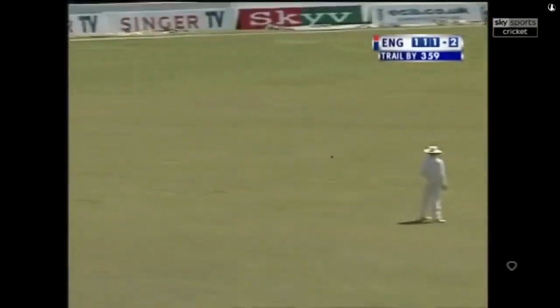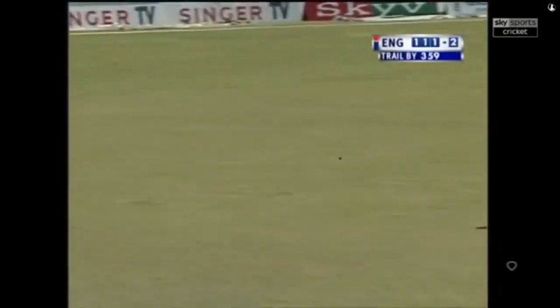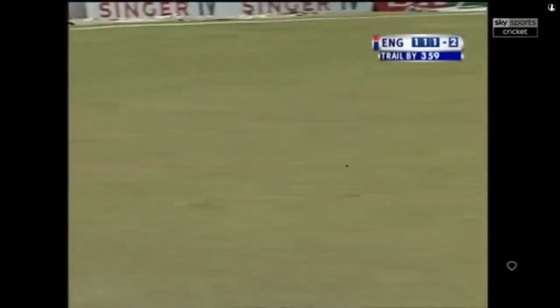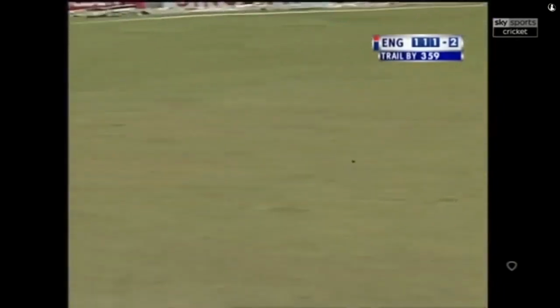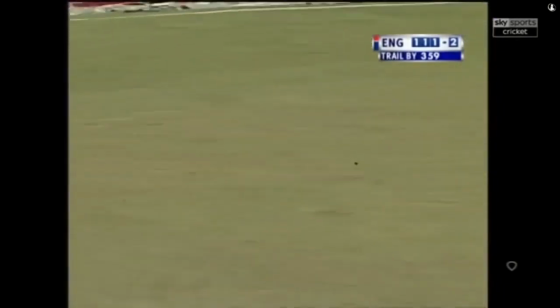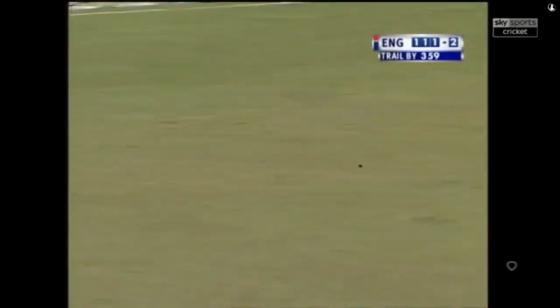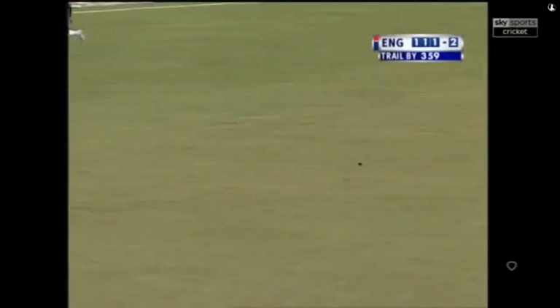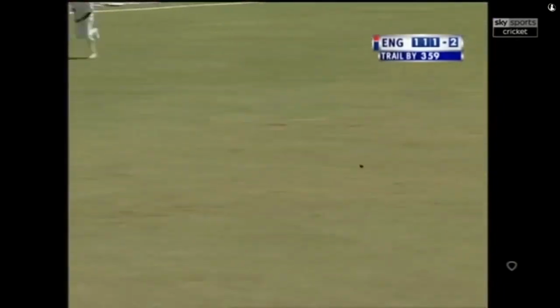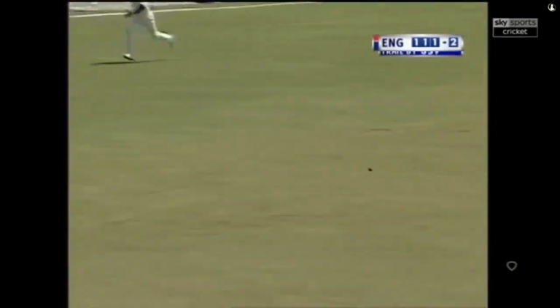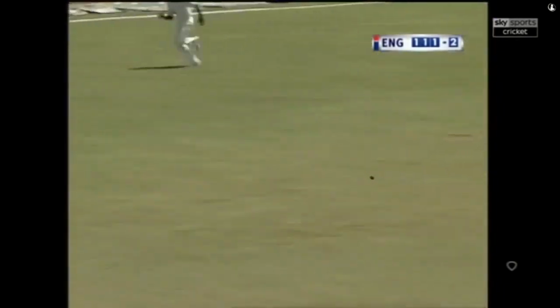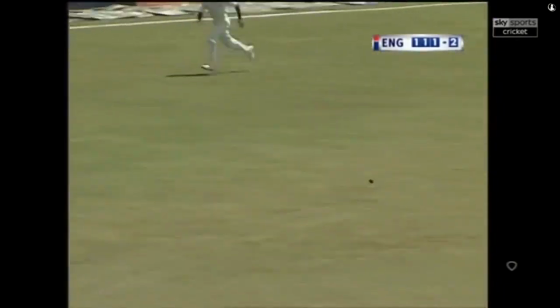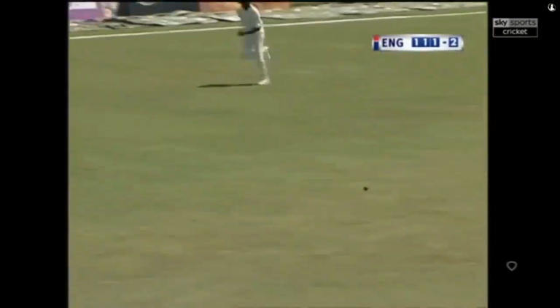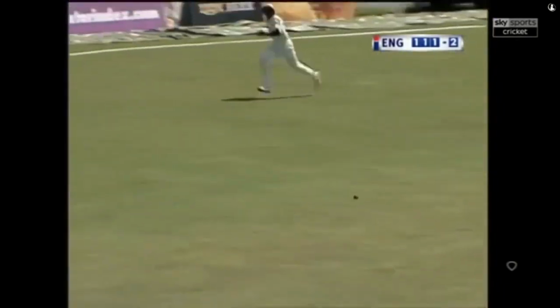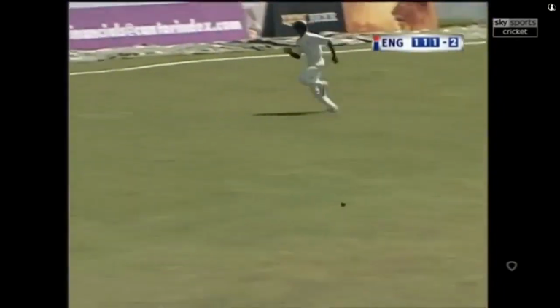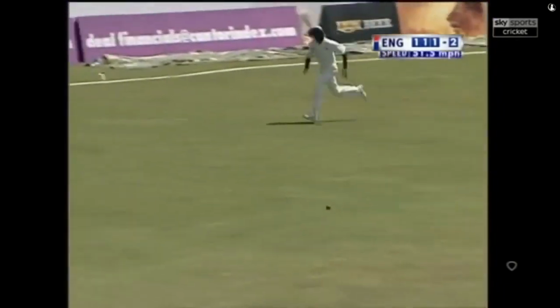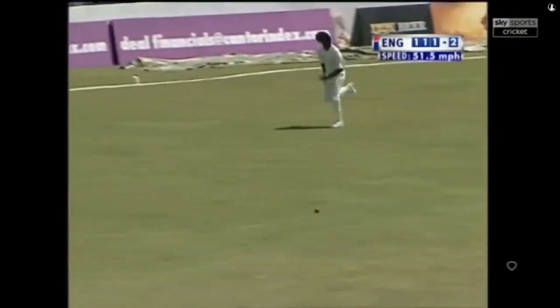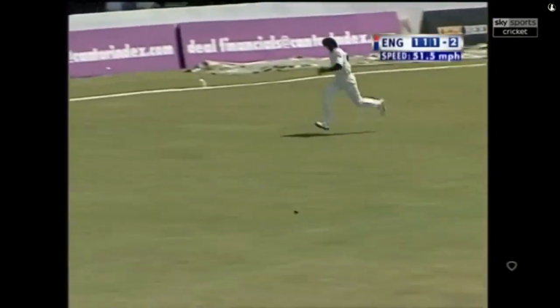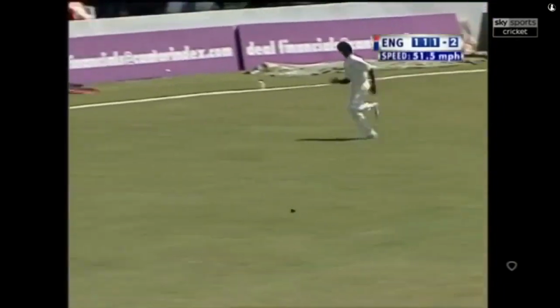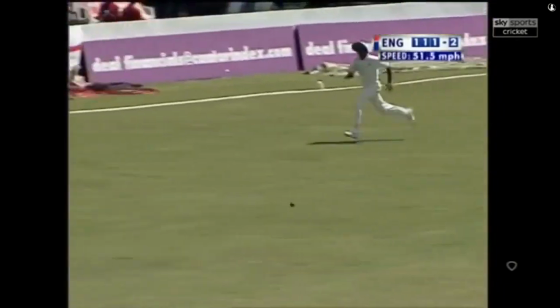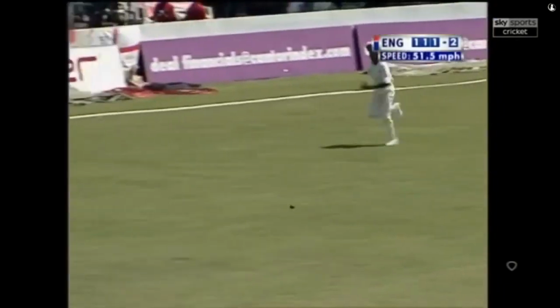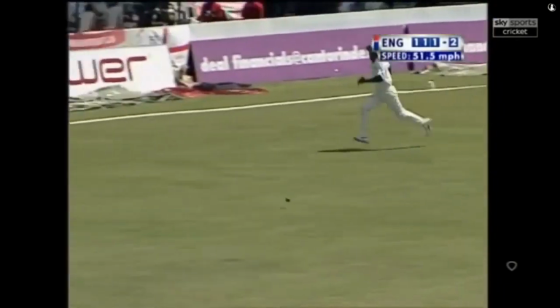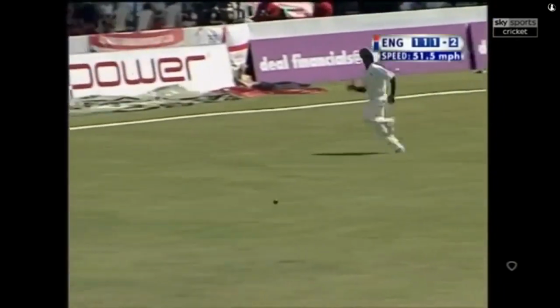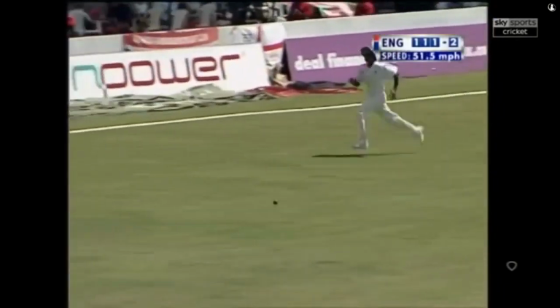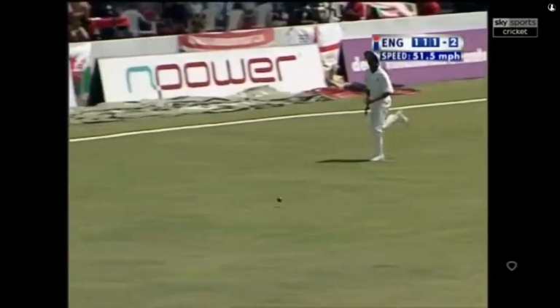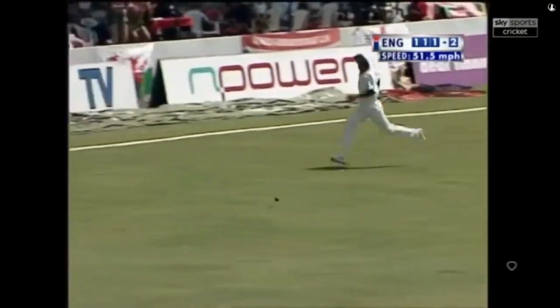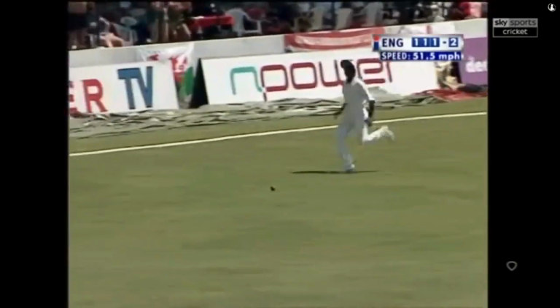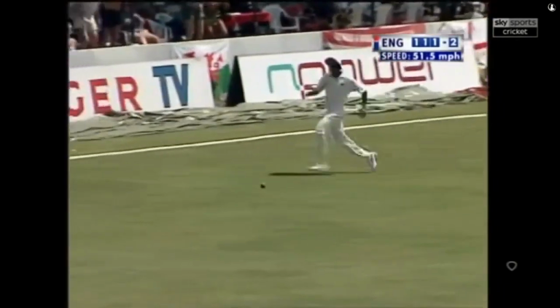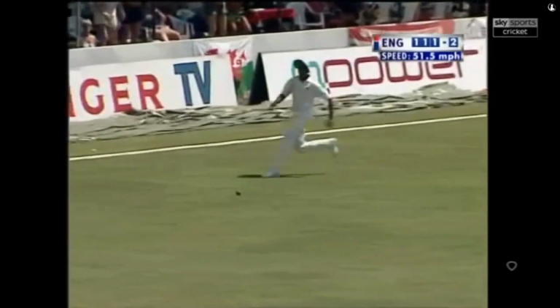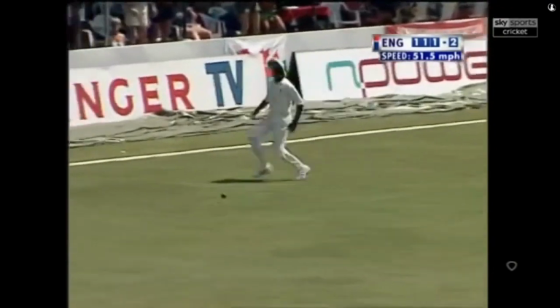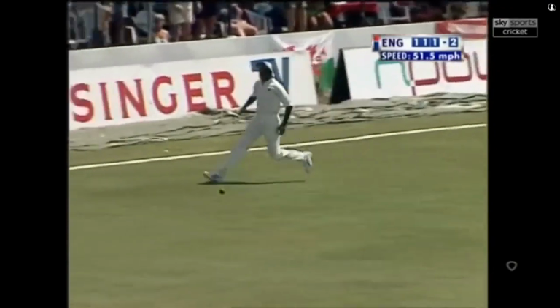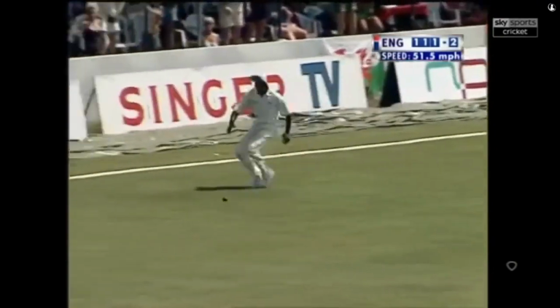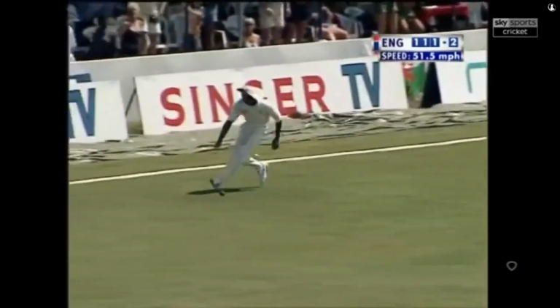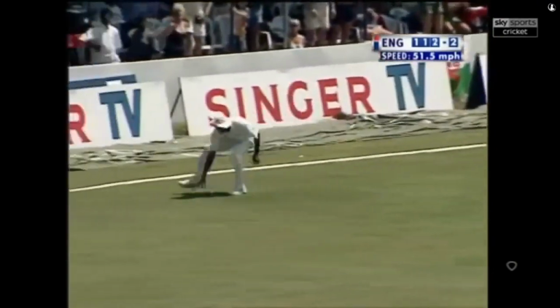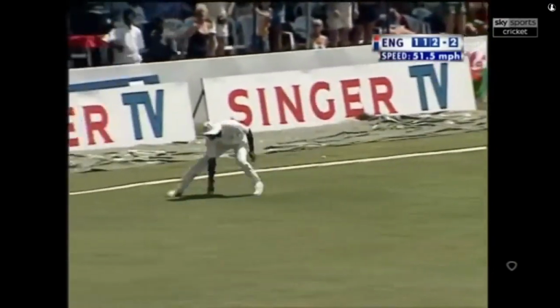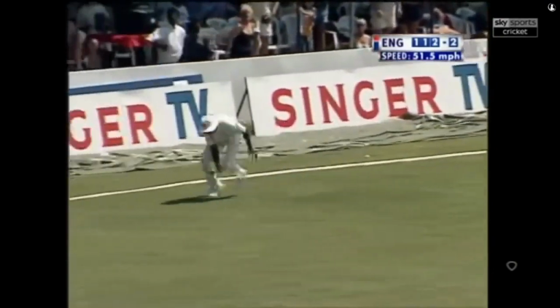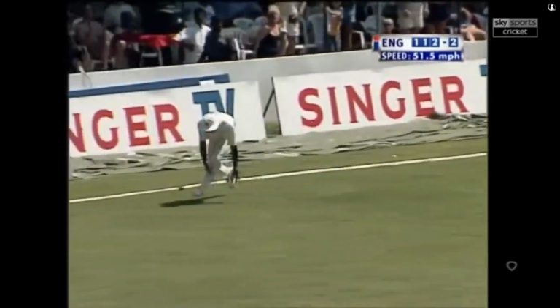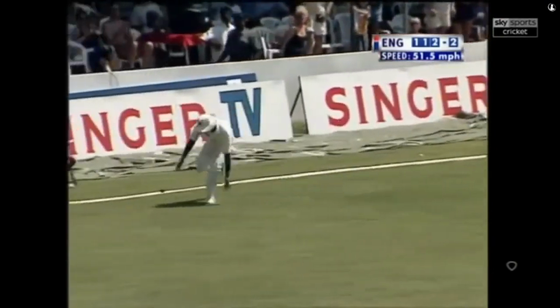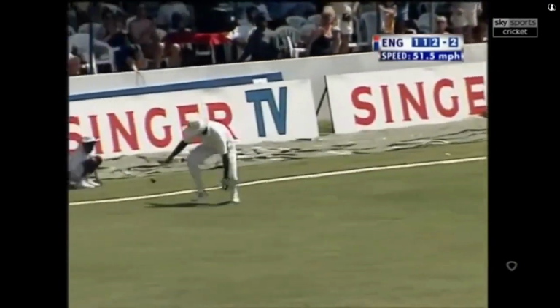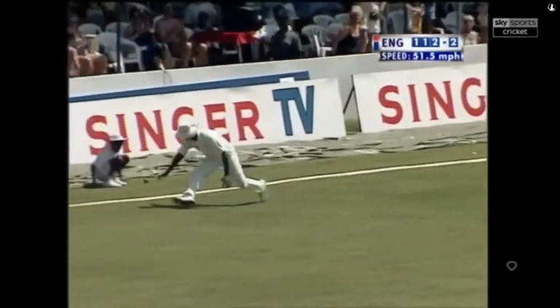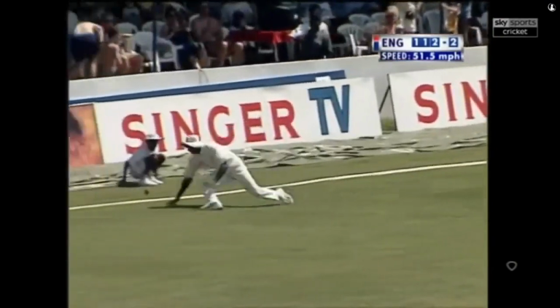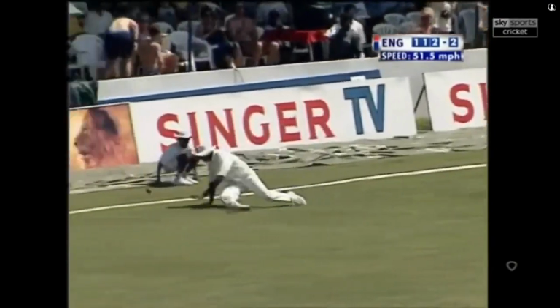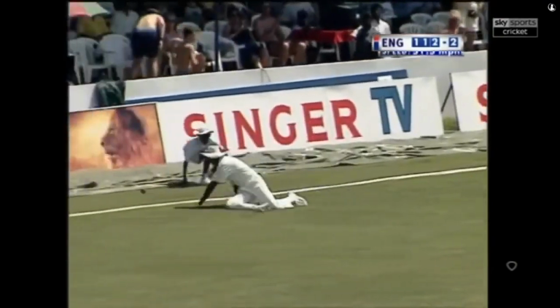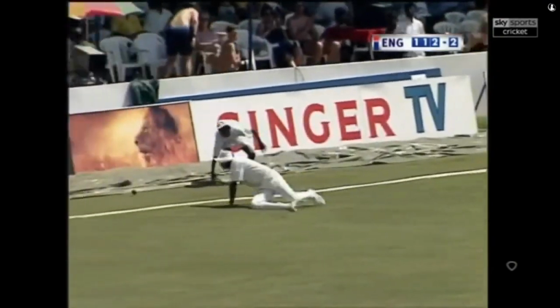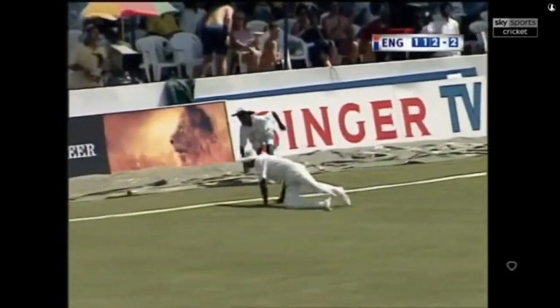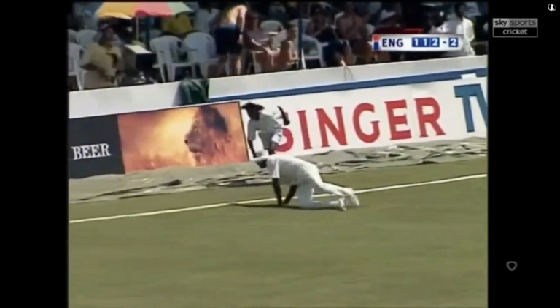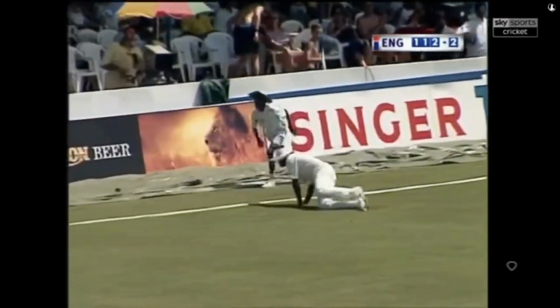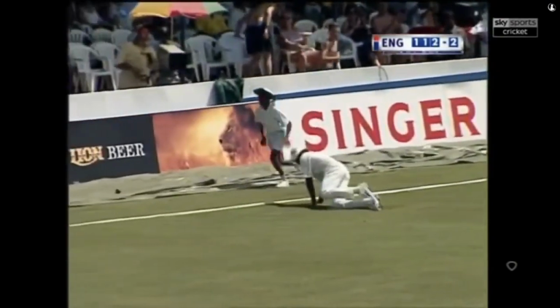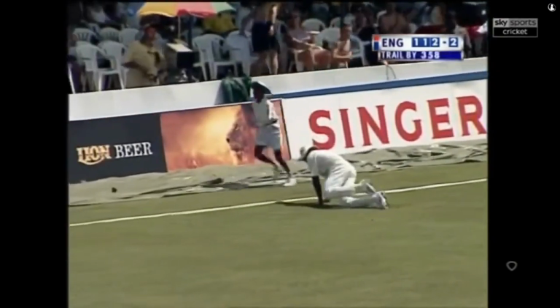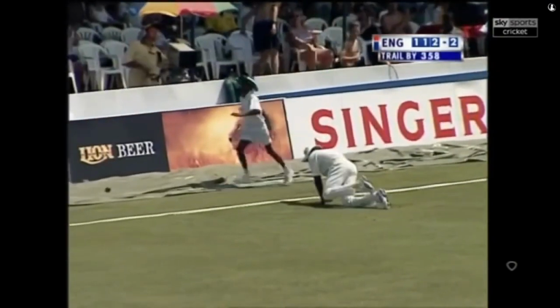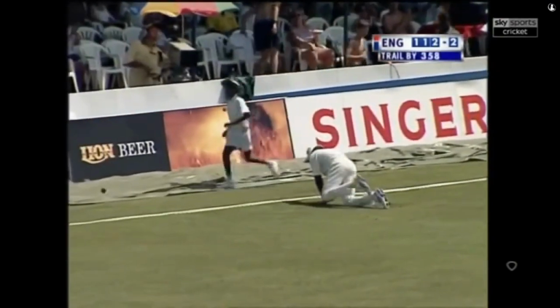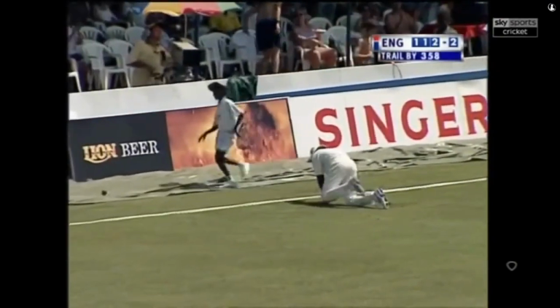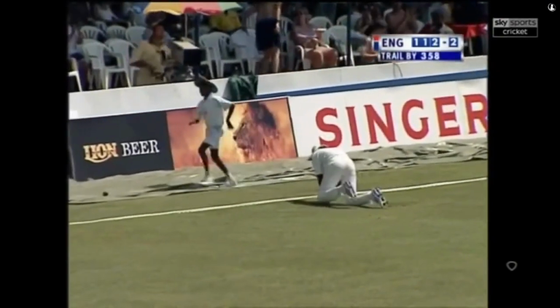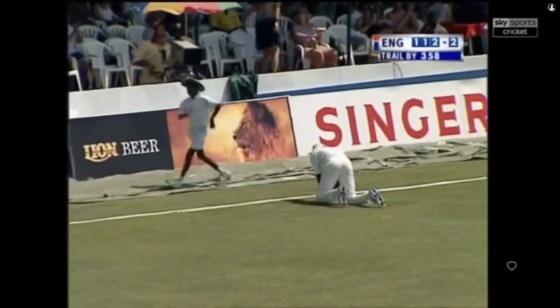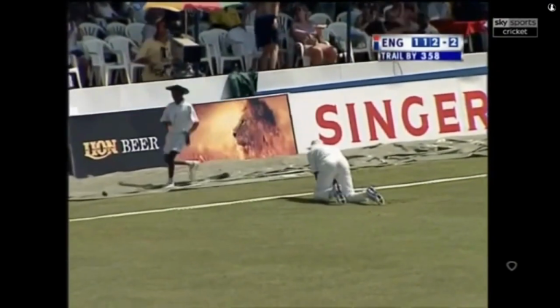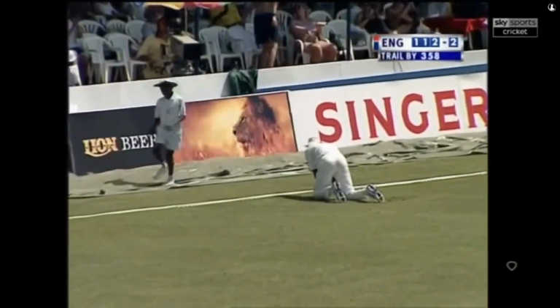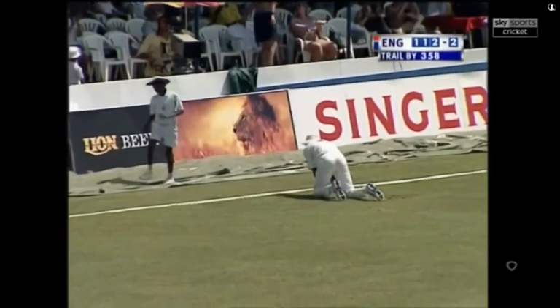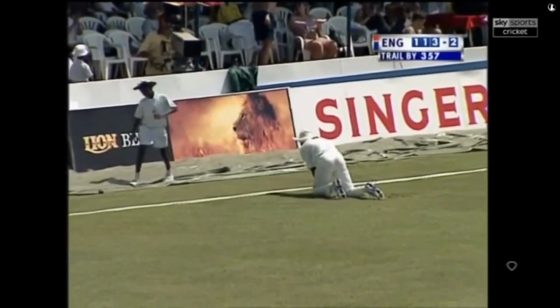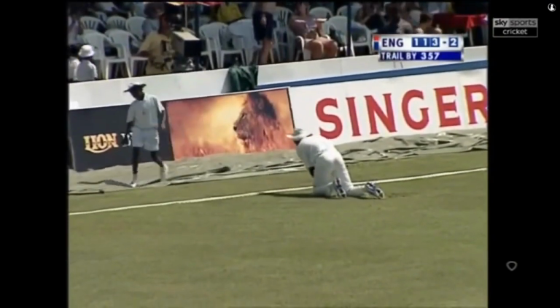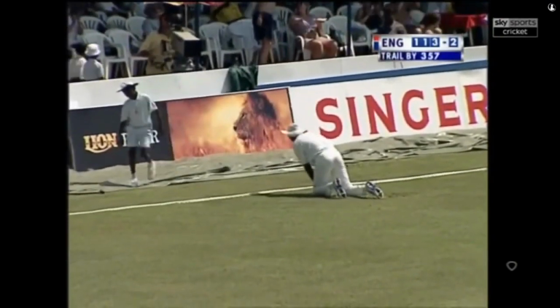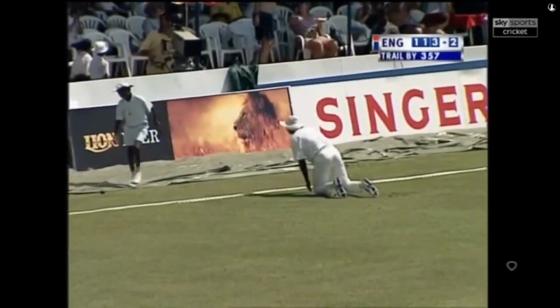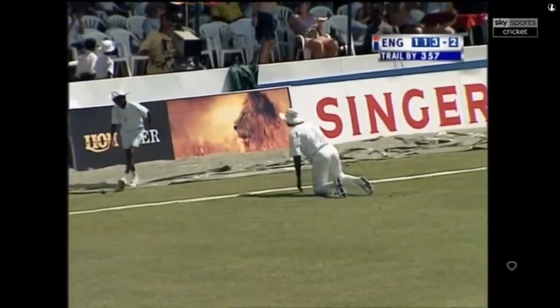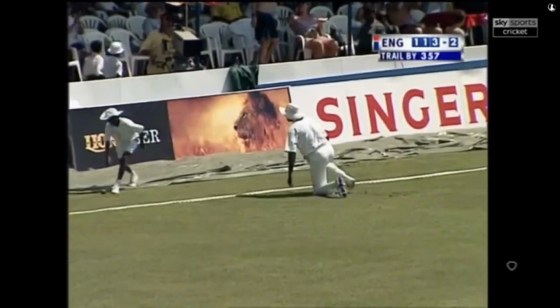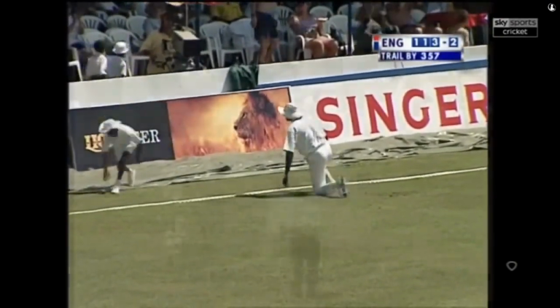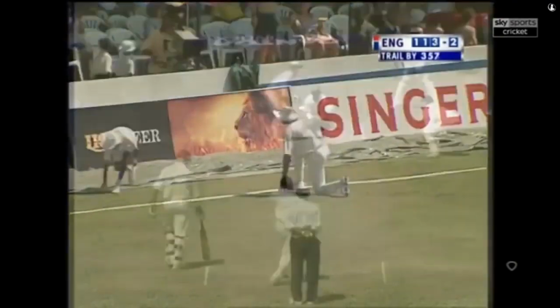It's gone after that one — away through mid-wicket. He's picked up a boundary, that's a bonus.